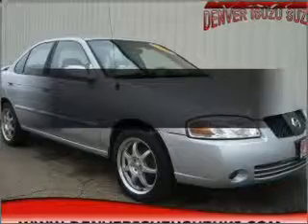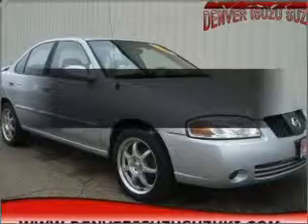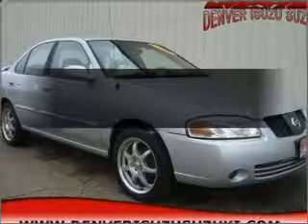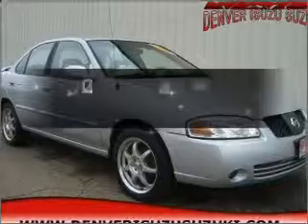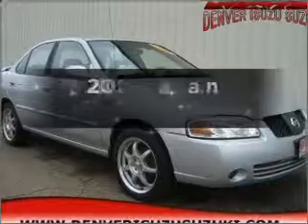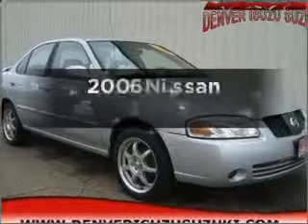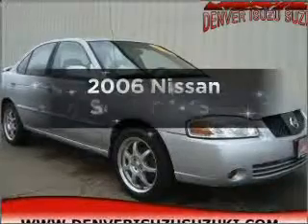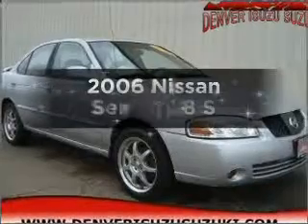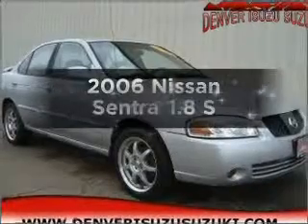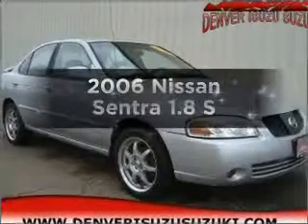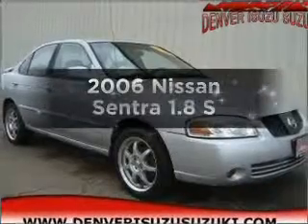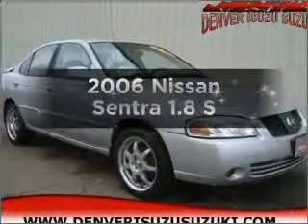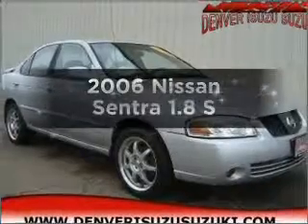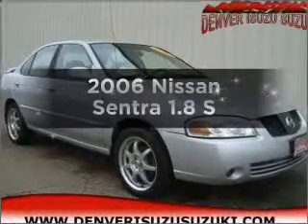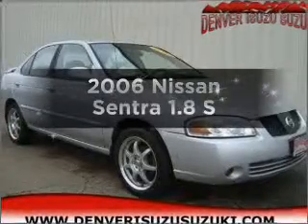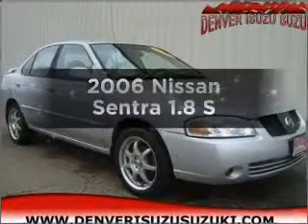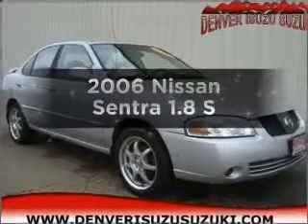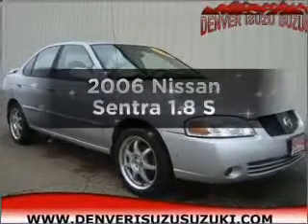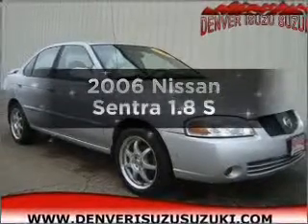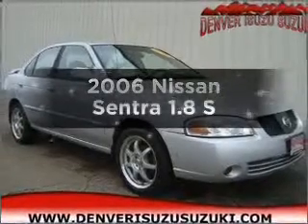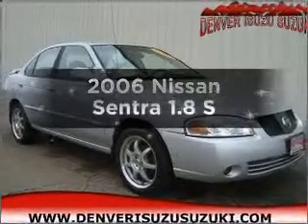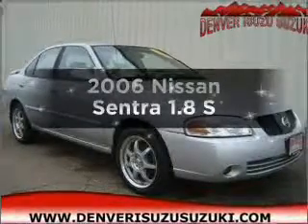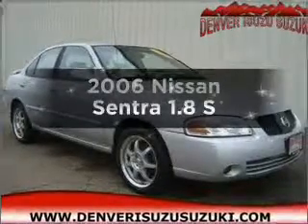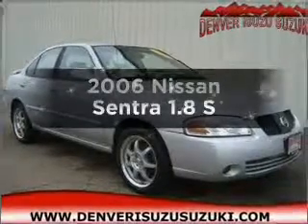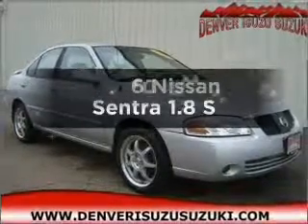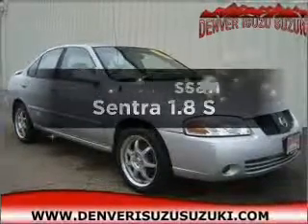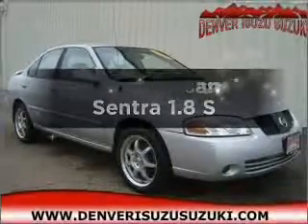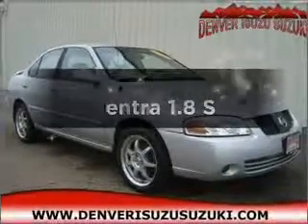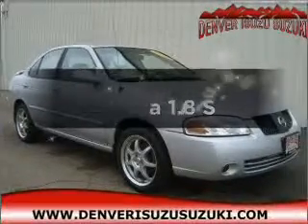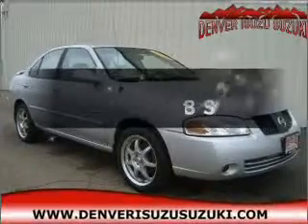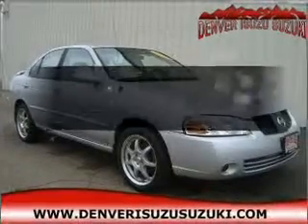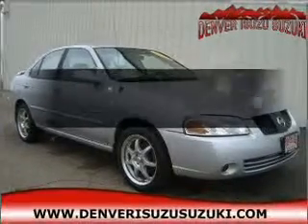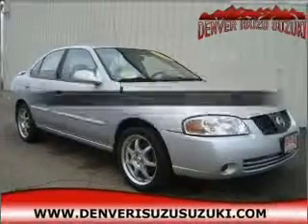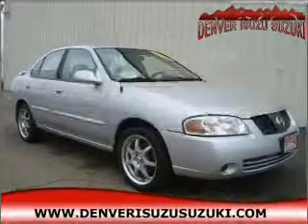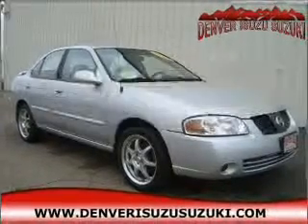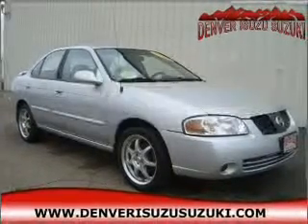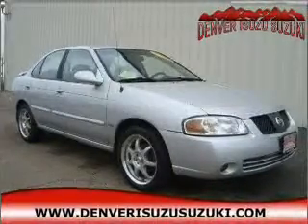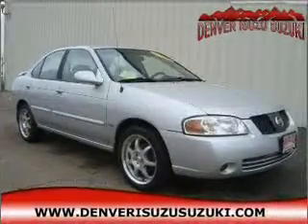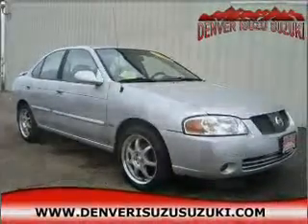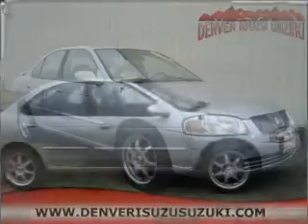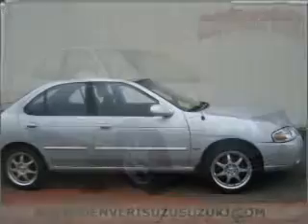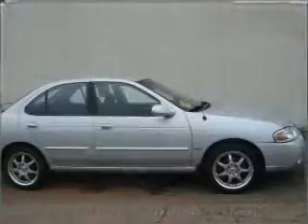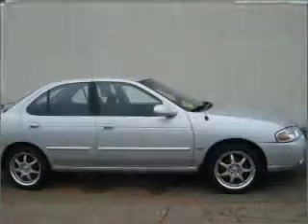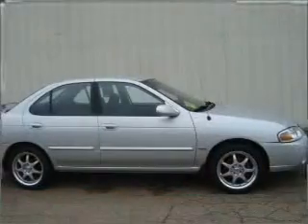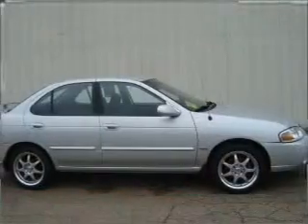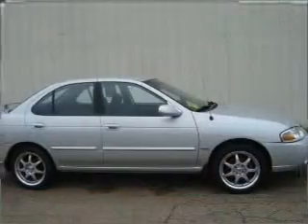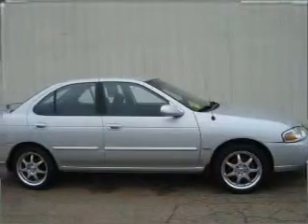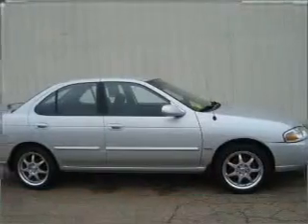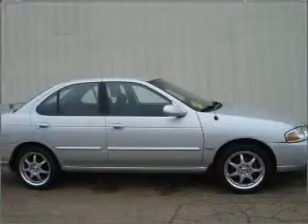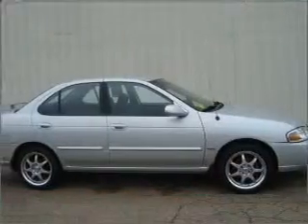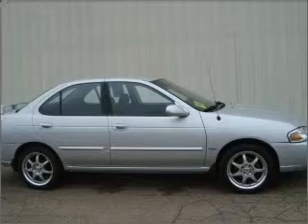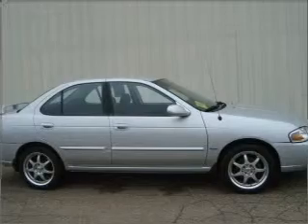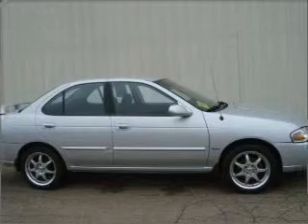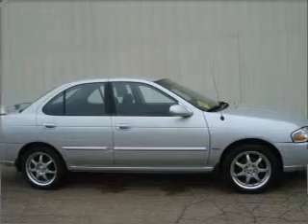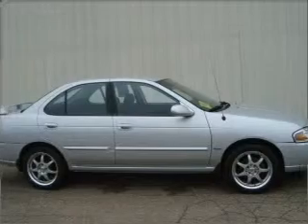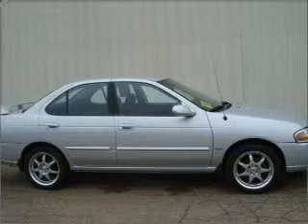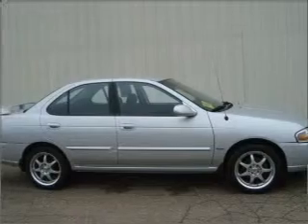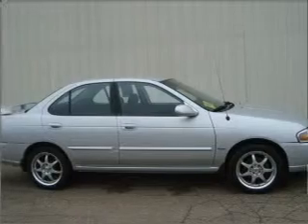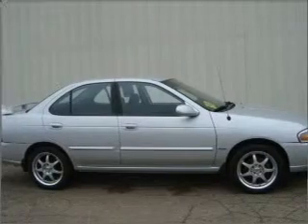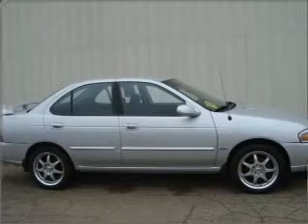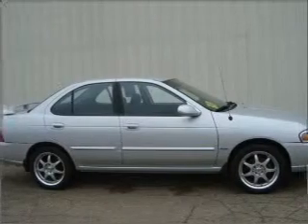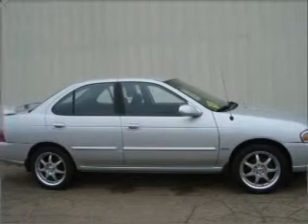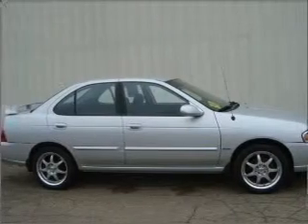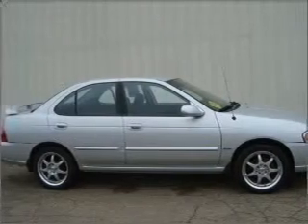Introducing the 2006 Nissan Sentra. If you're looking for an automobile with great attributes, look no further.